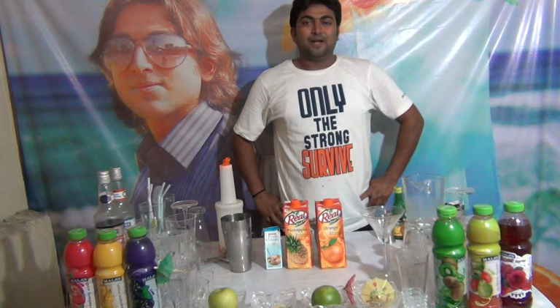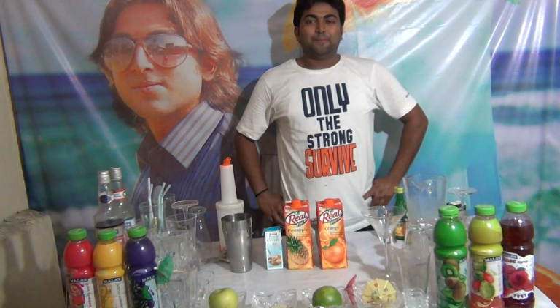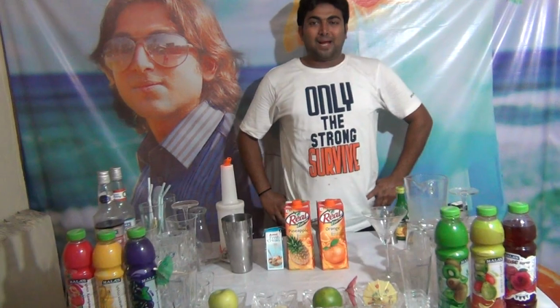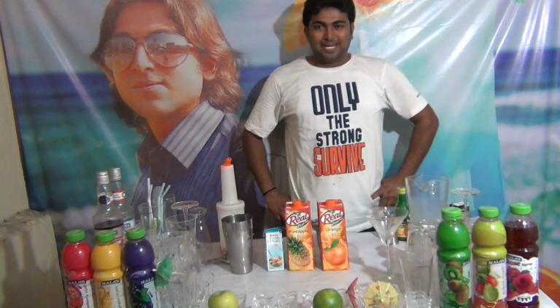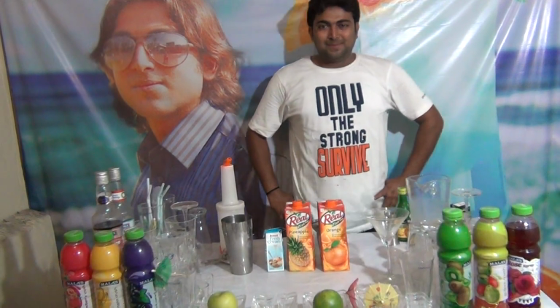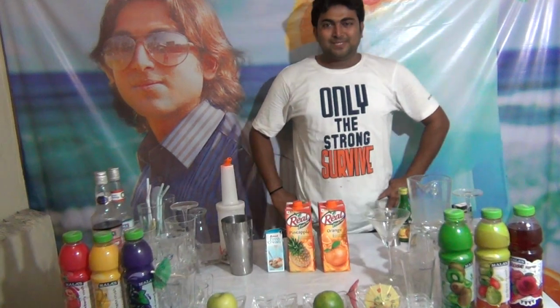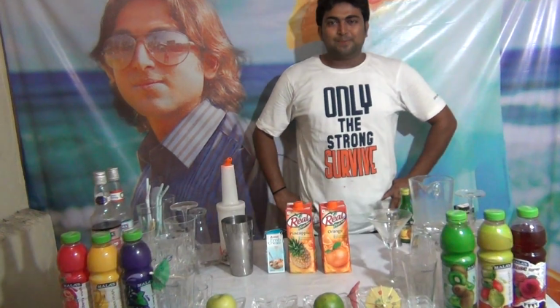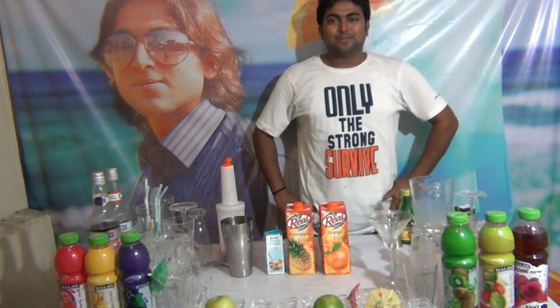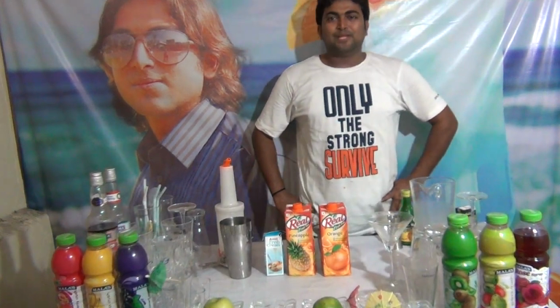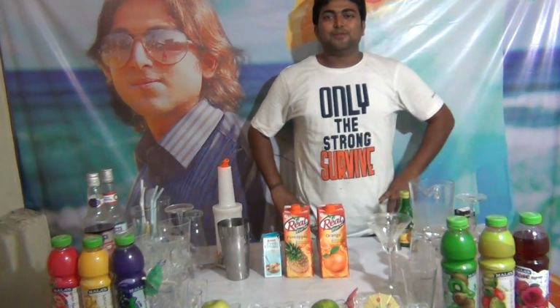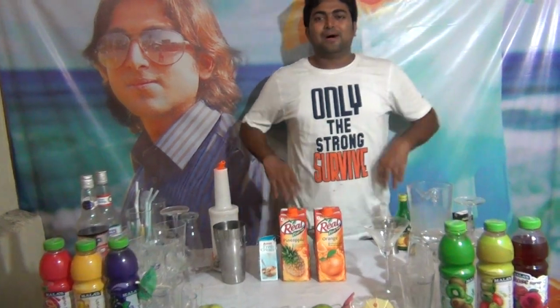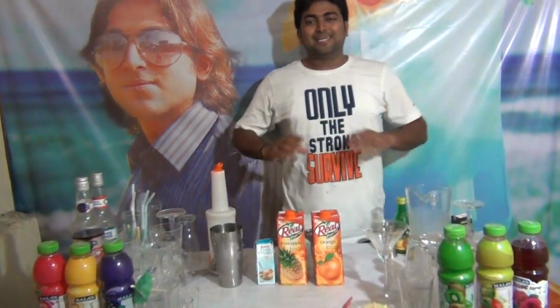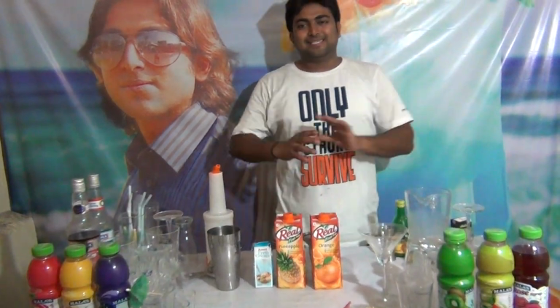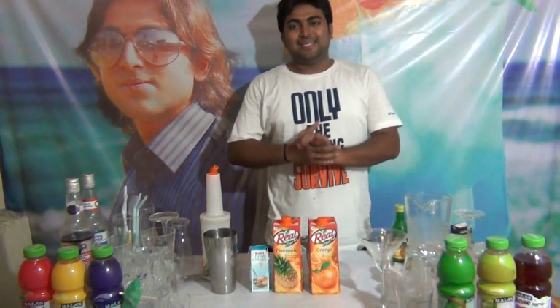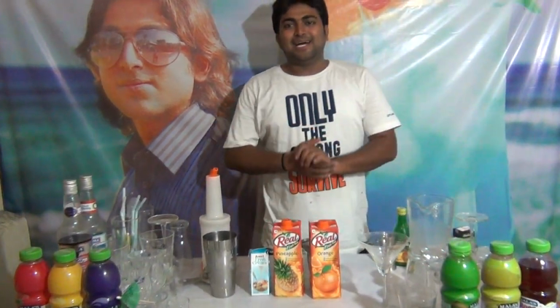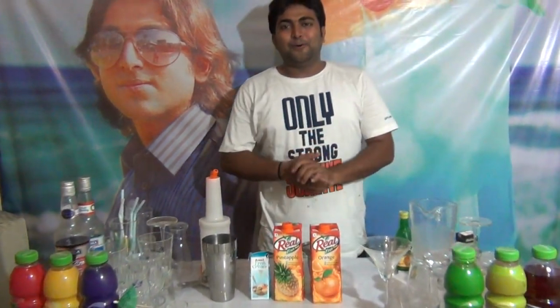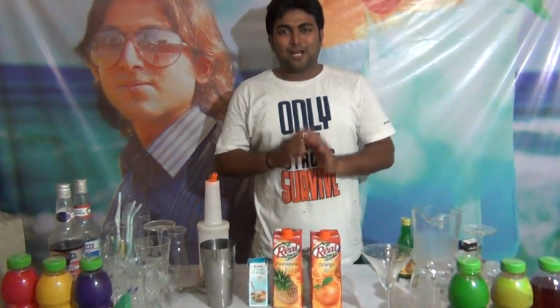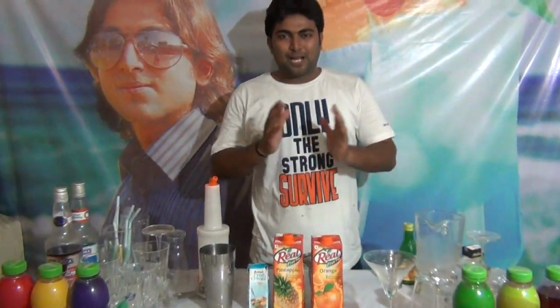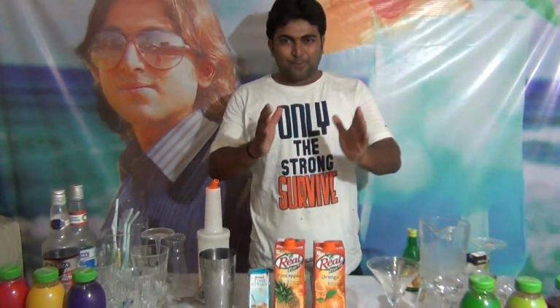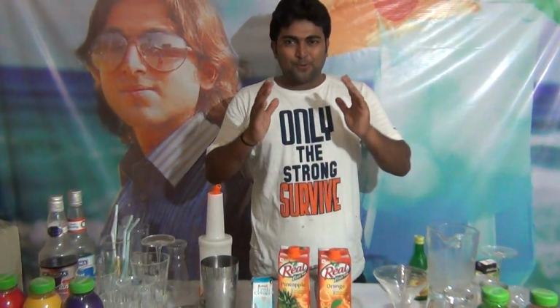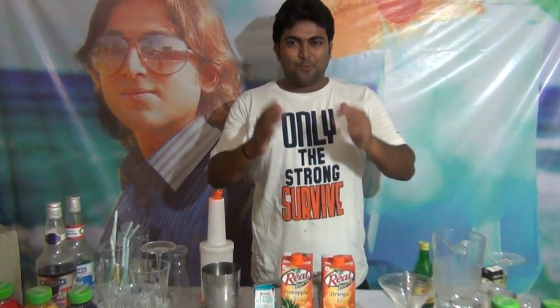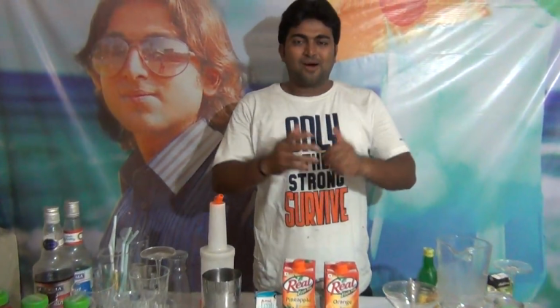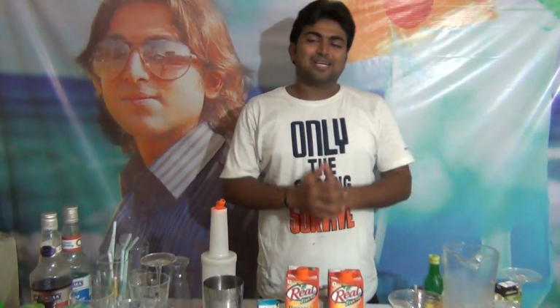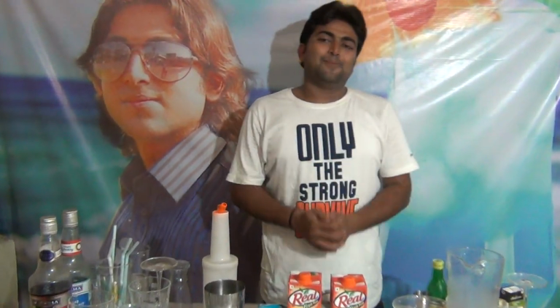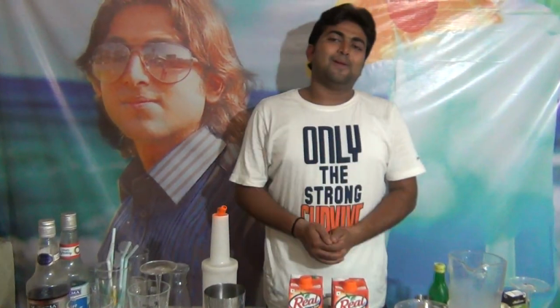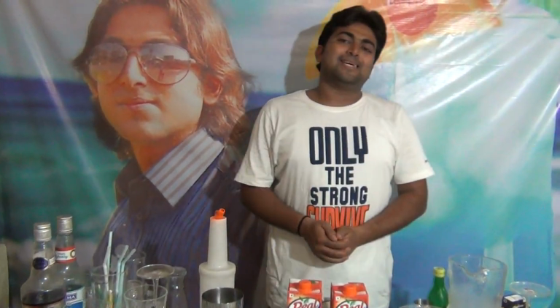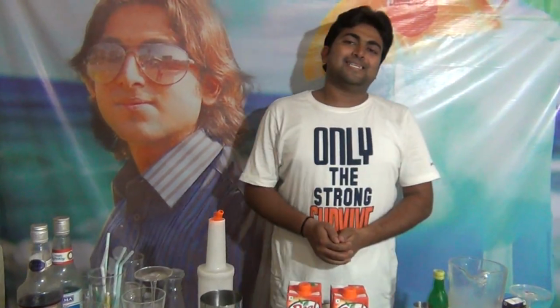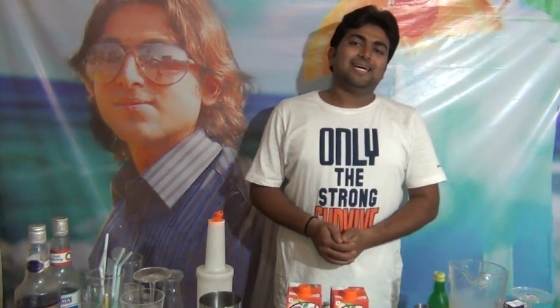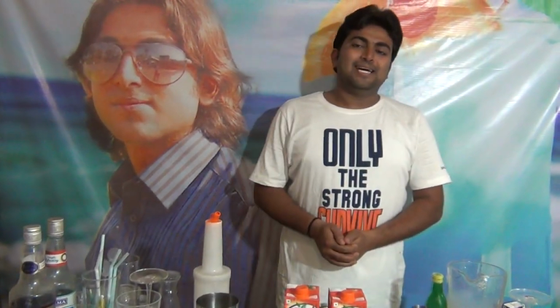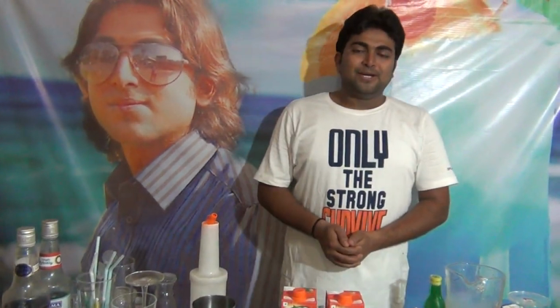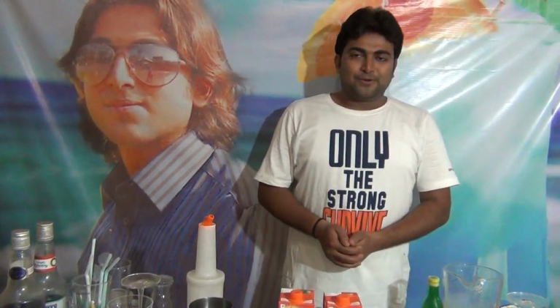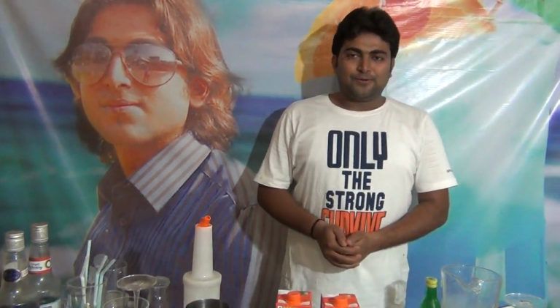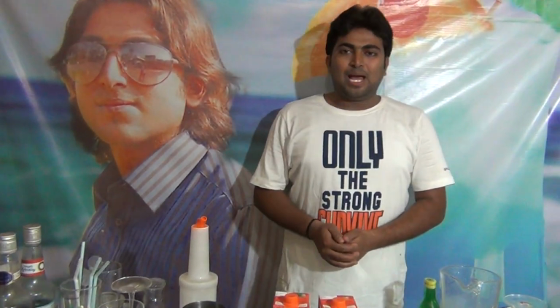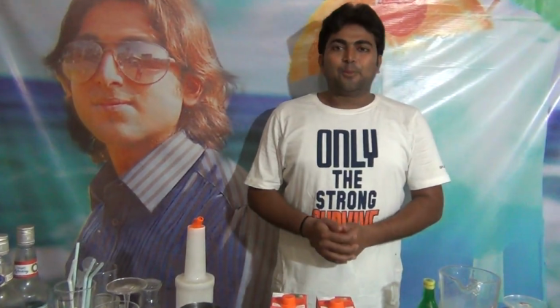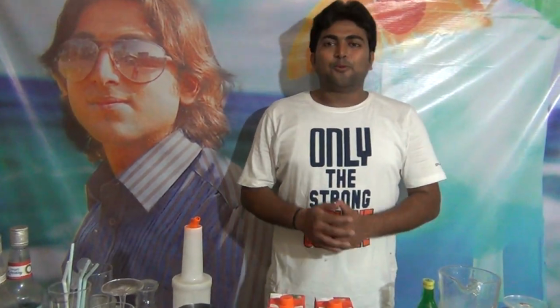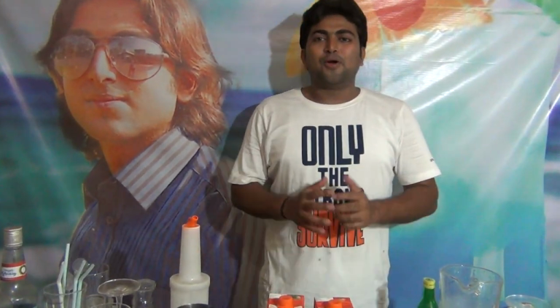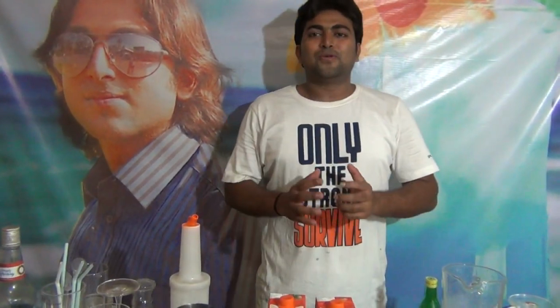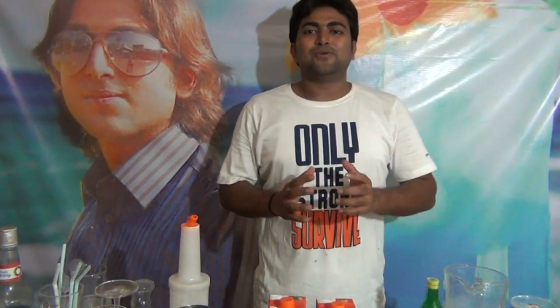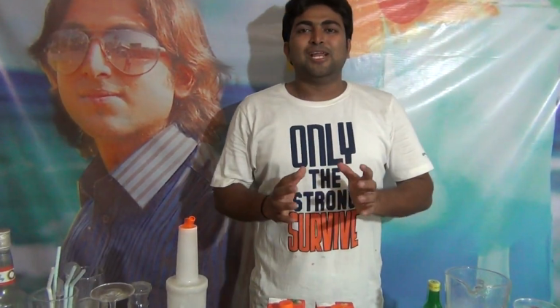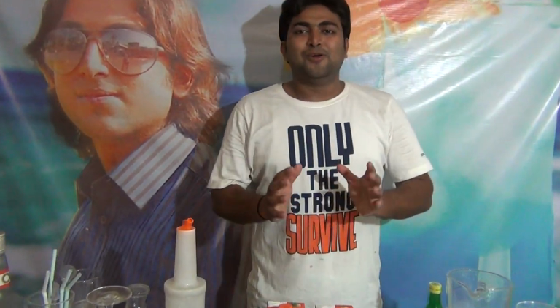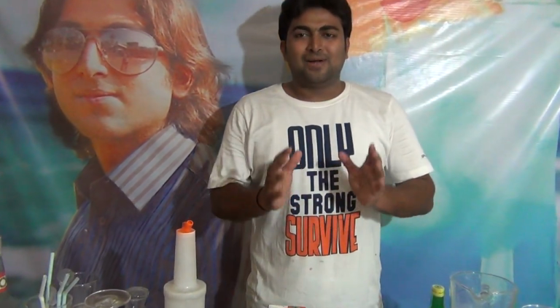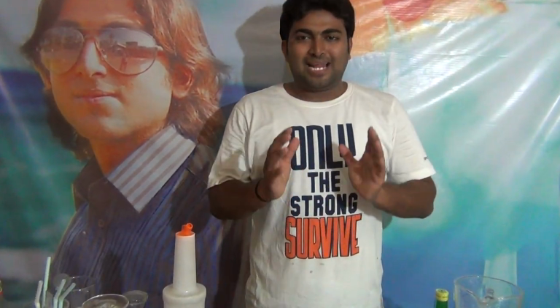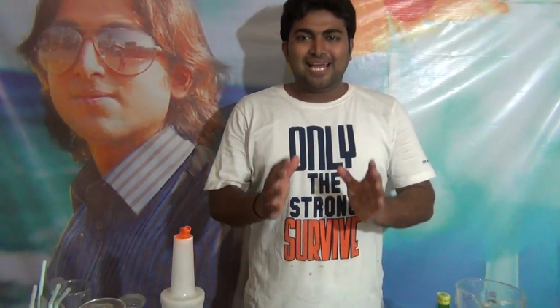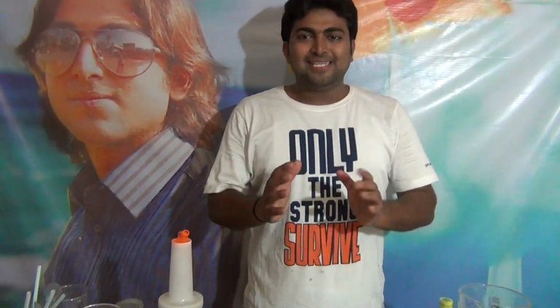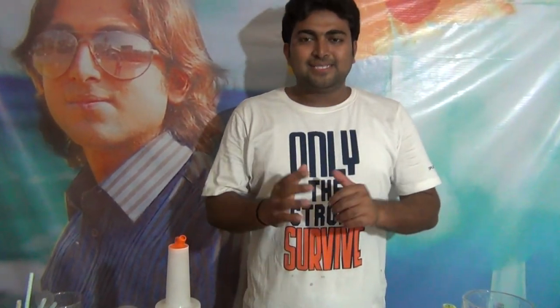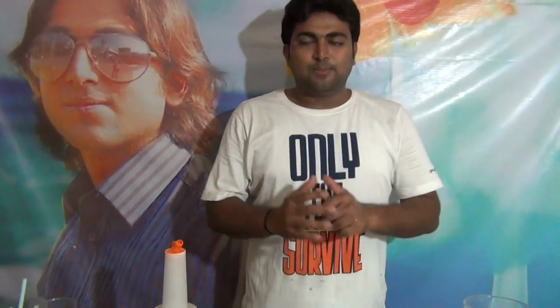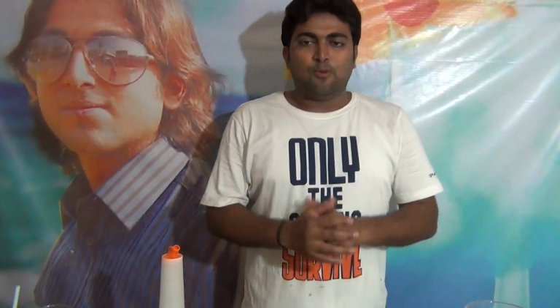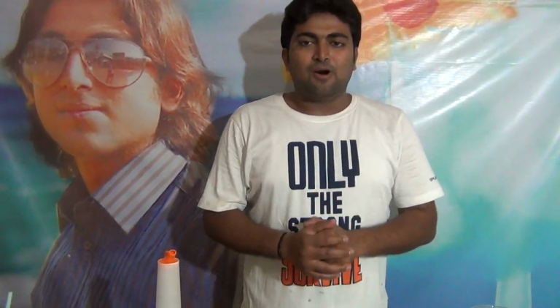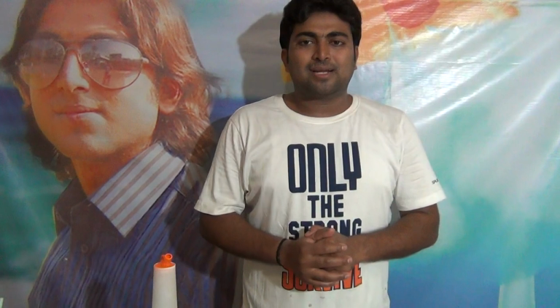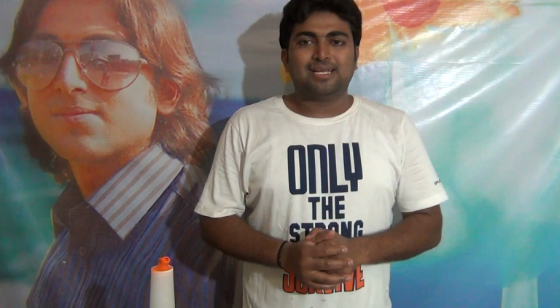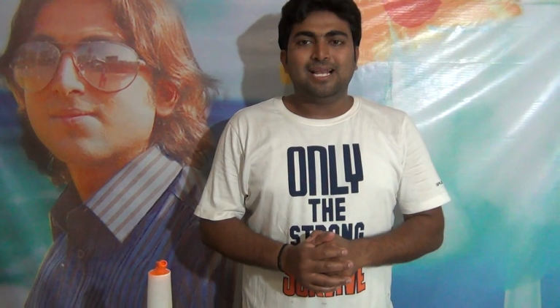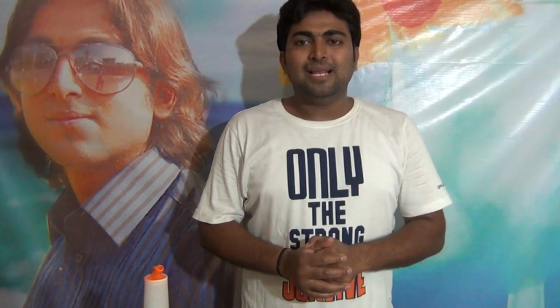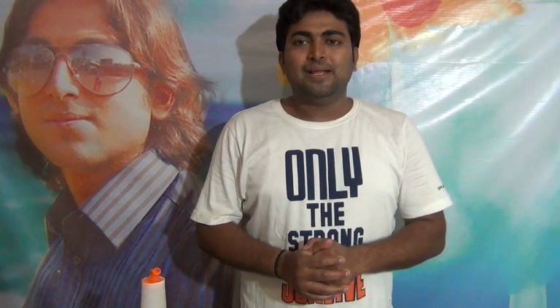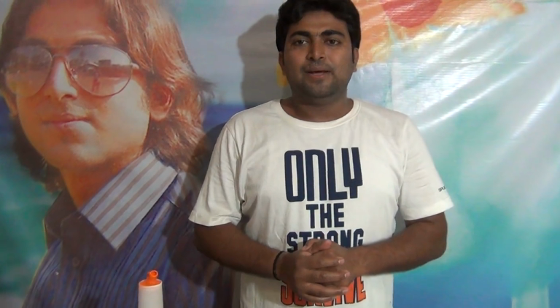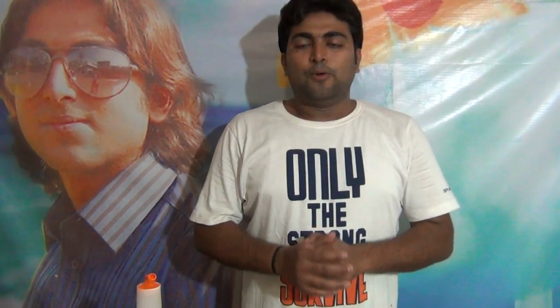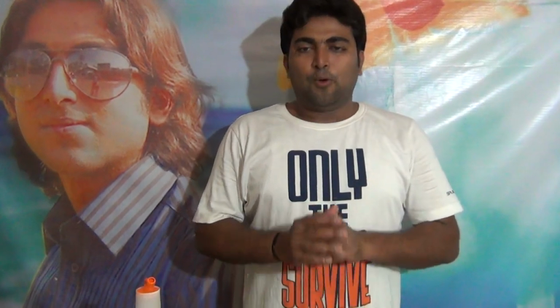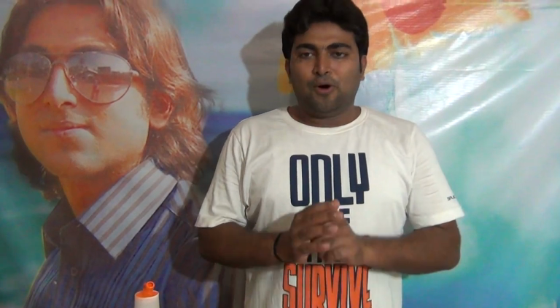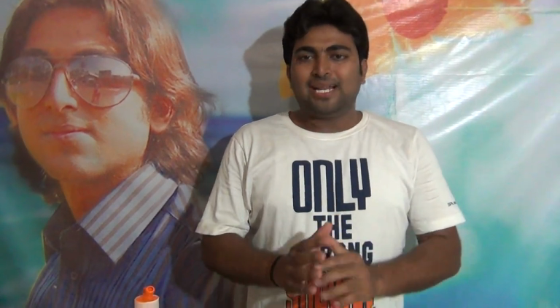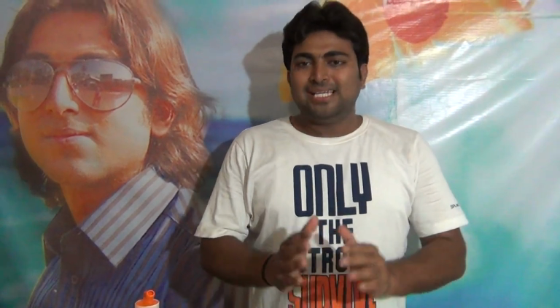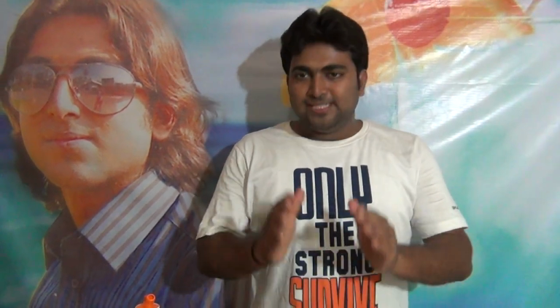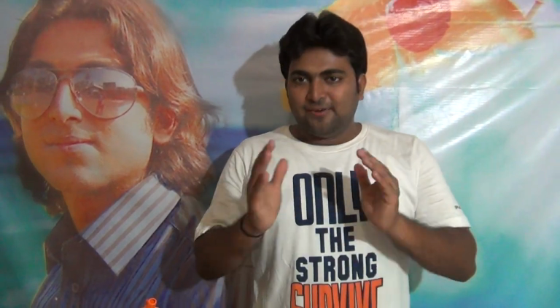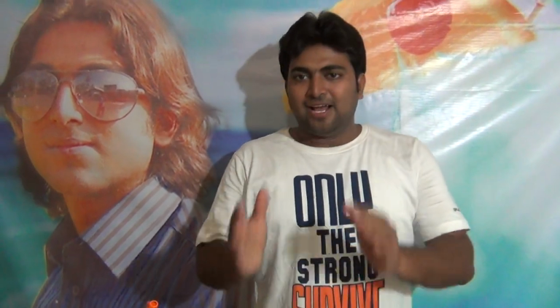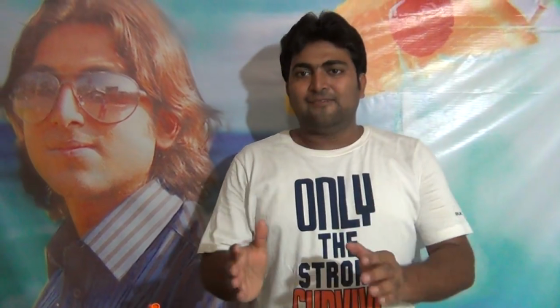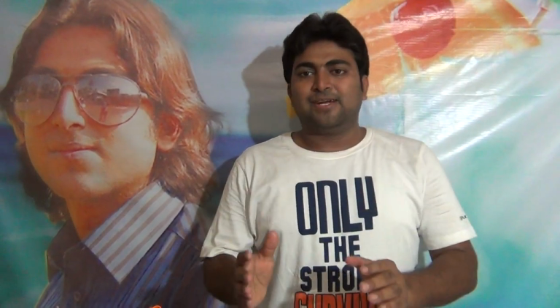My name is Dipthel Dohacharya. Welcome to Moctail Plaza. Today I am going to tell you about a nice Moctail: Orange Velvet.